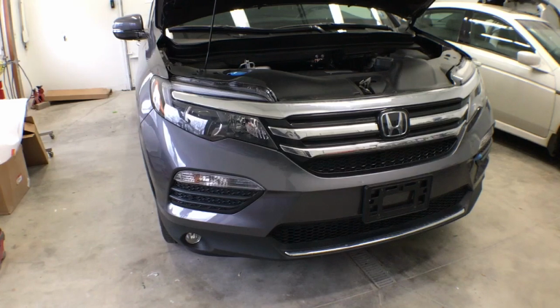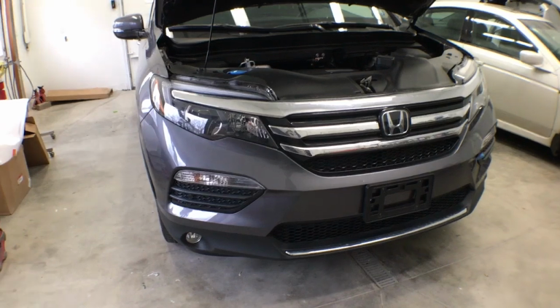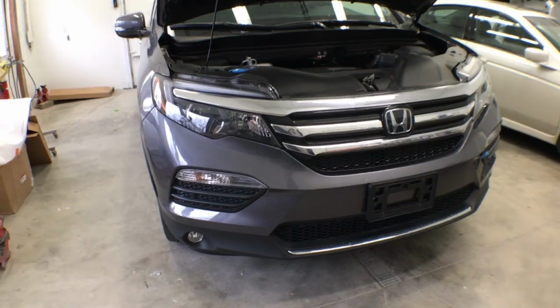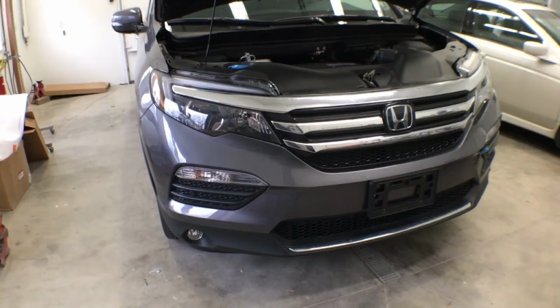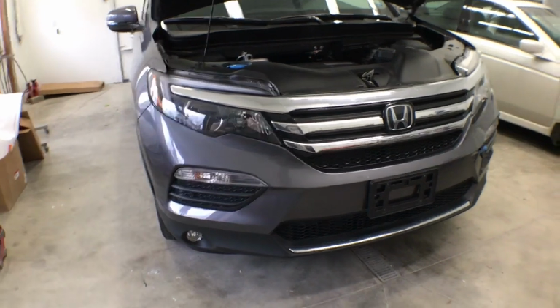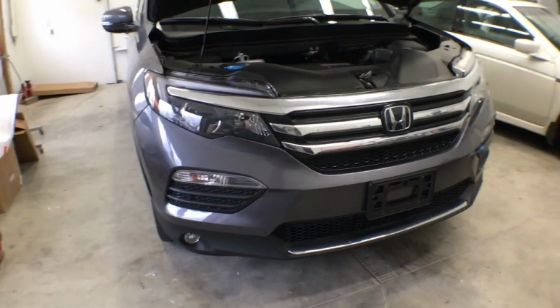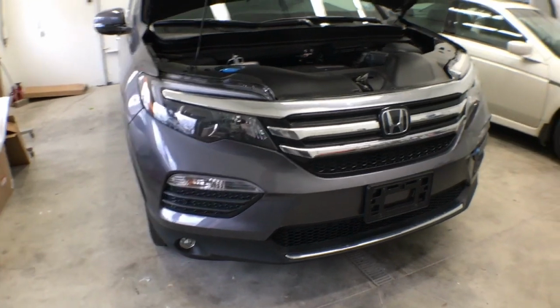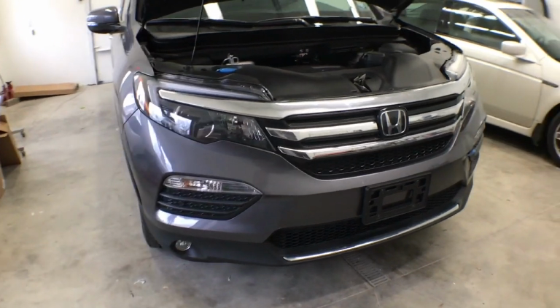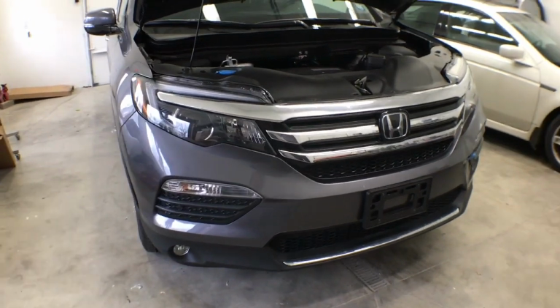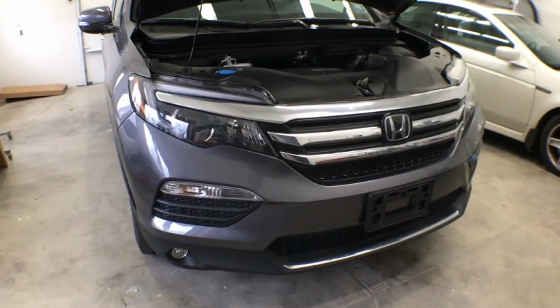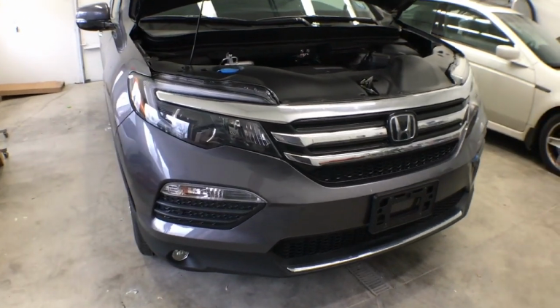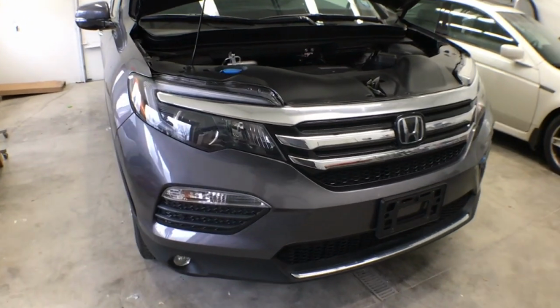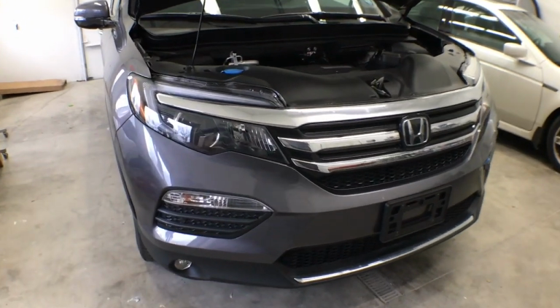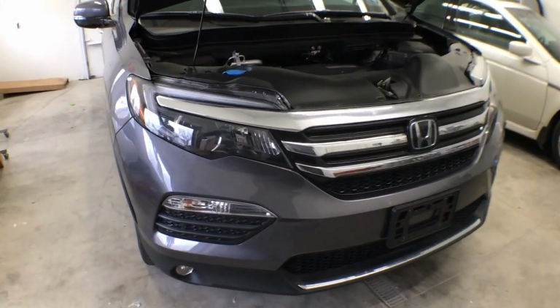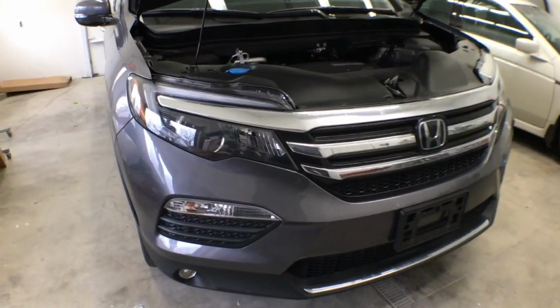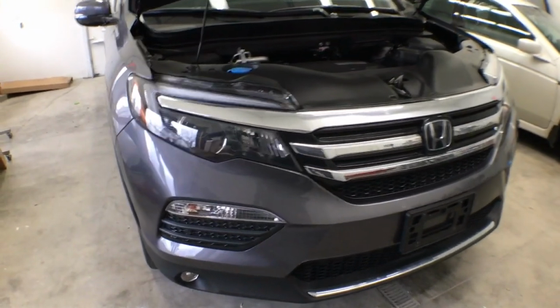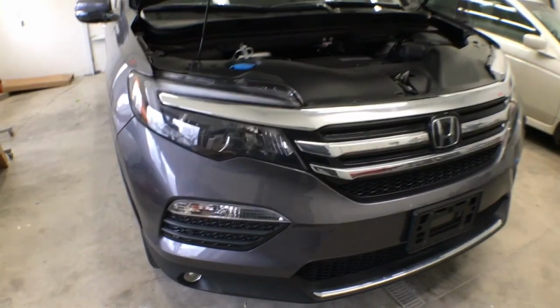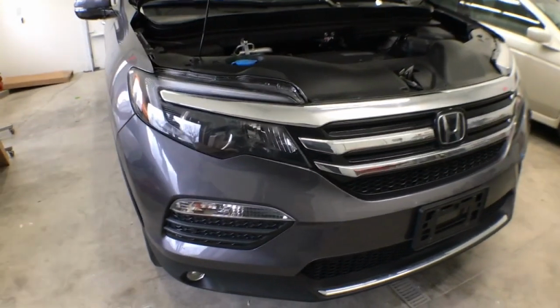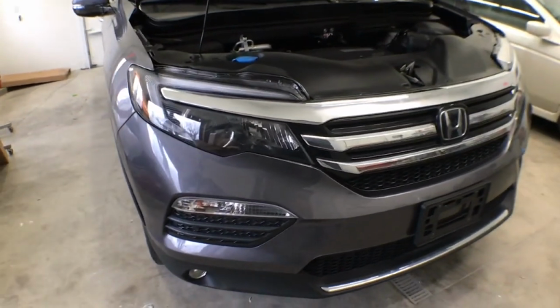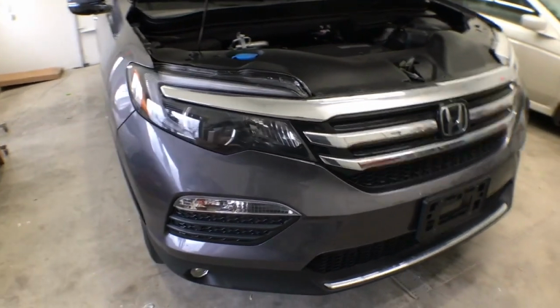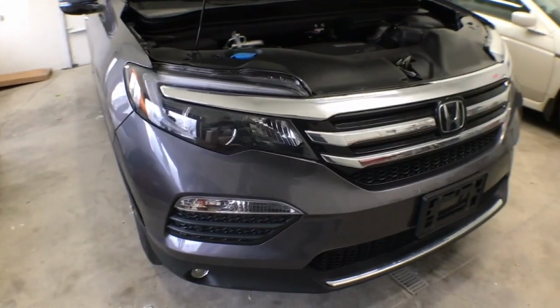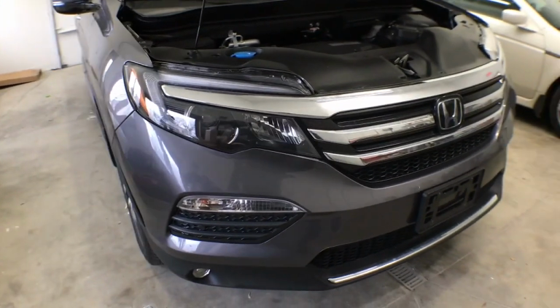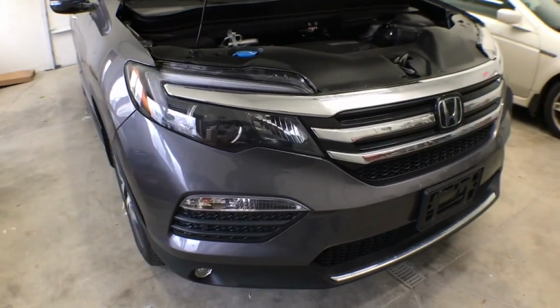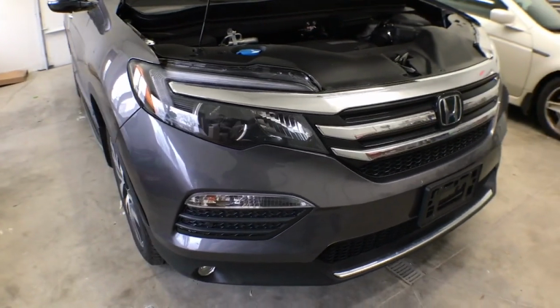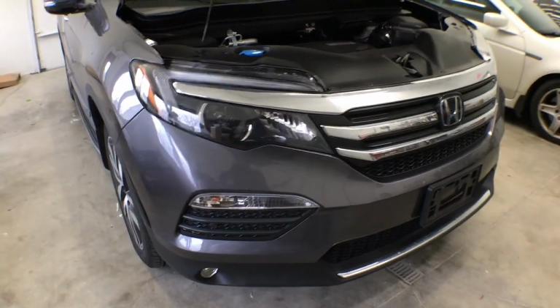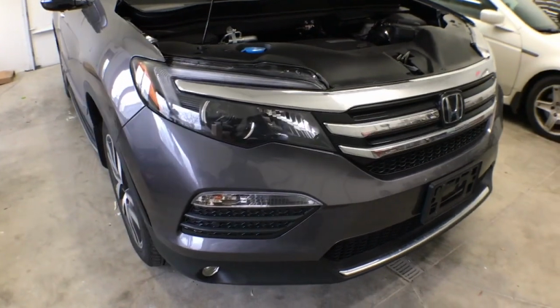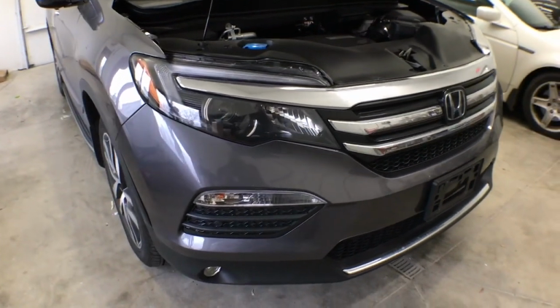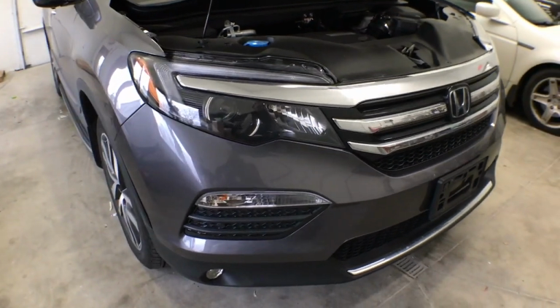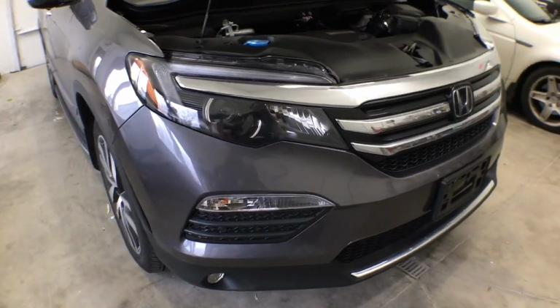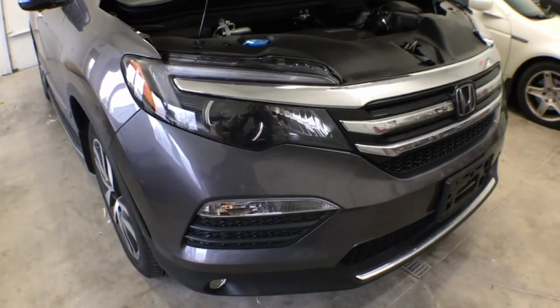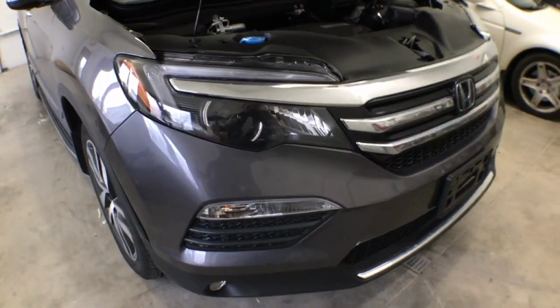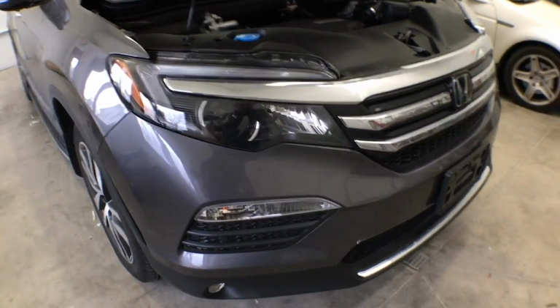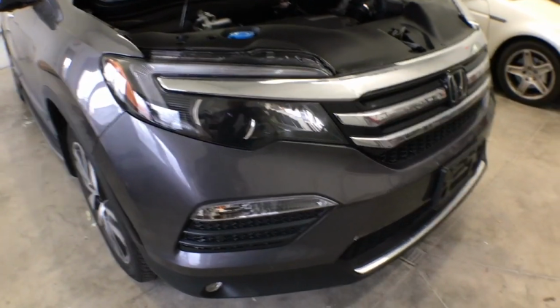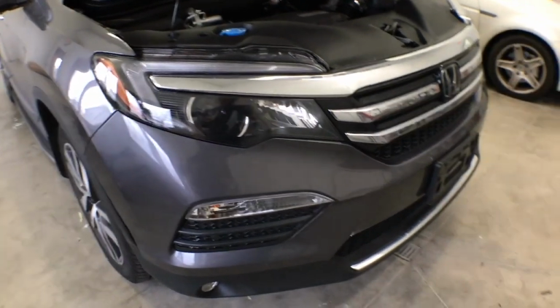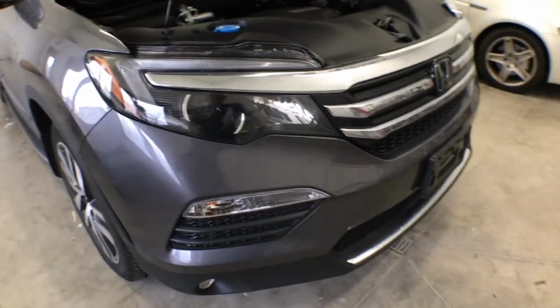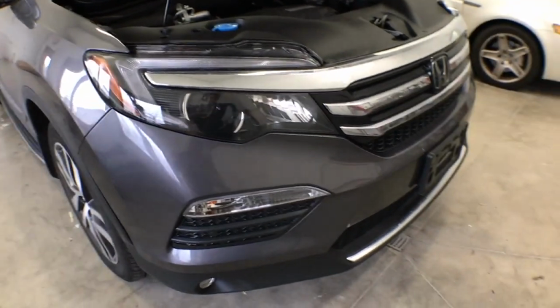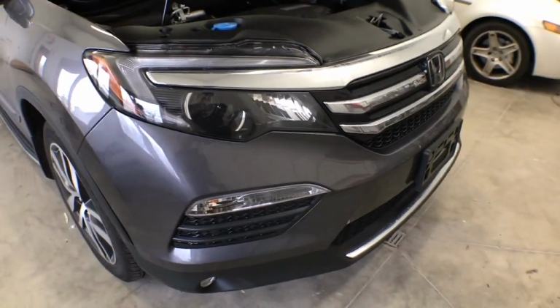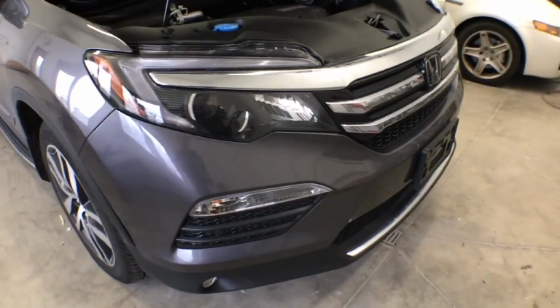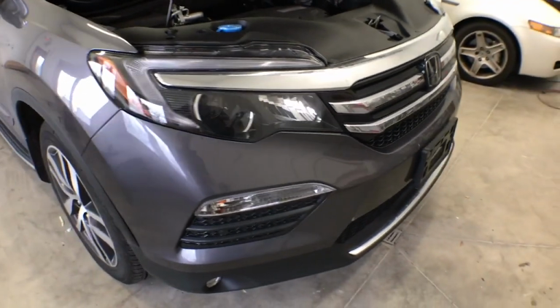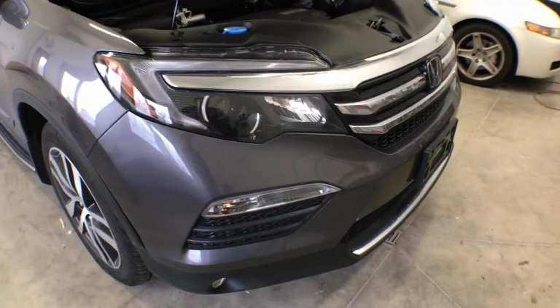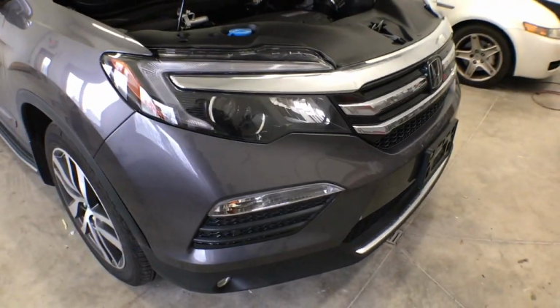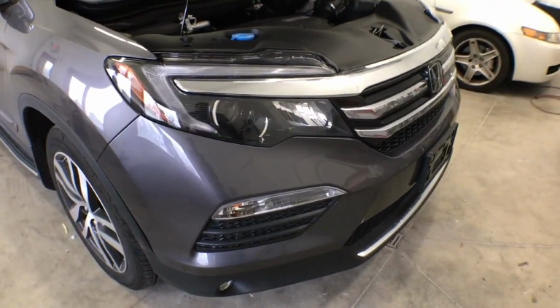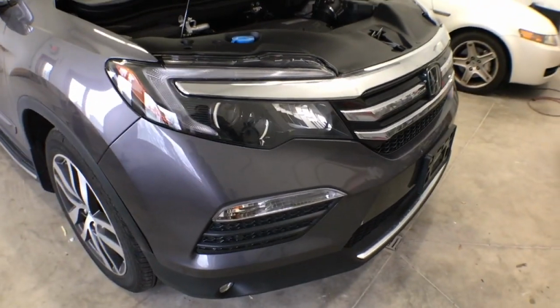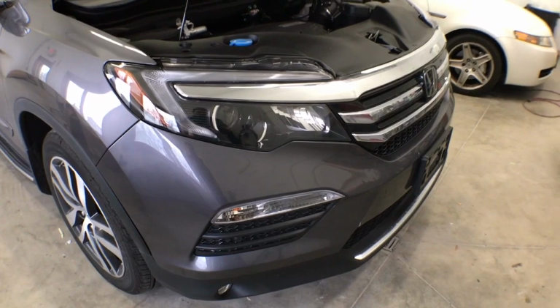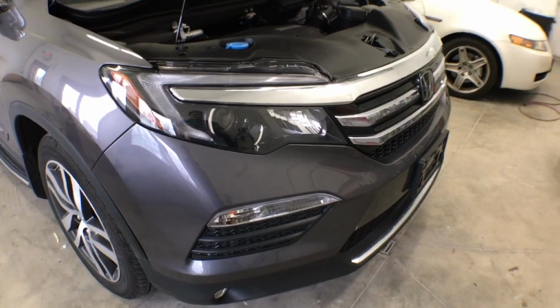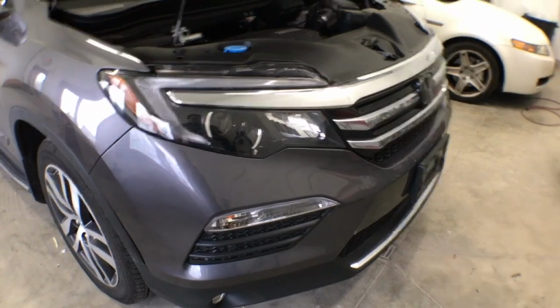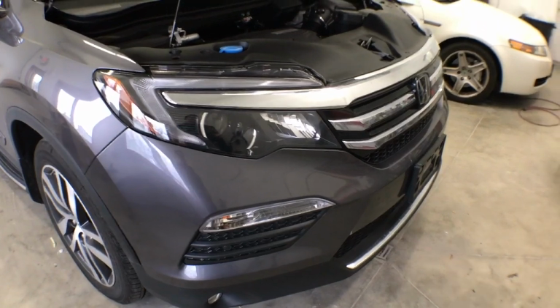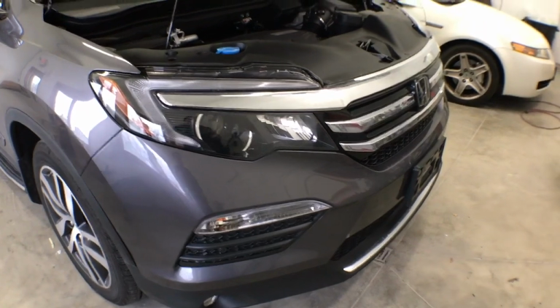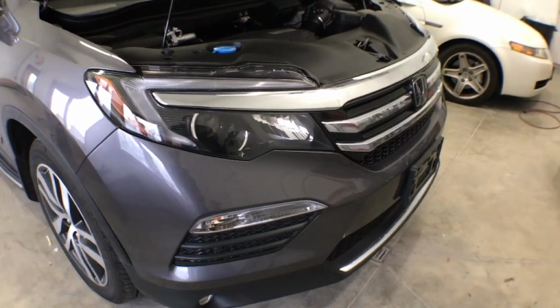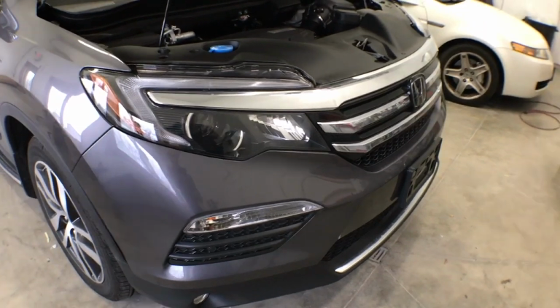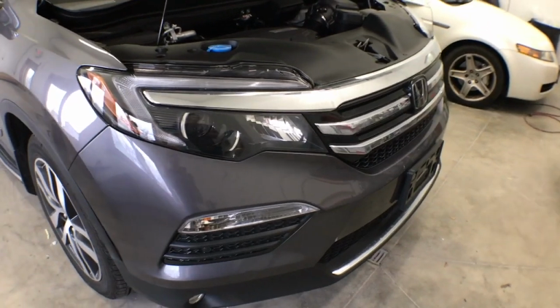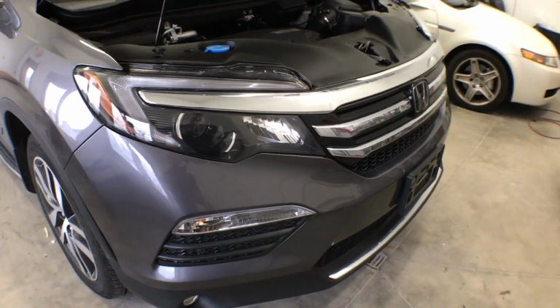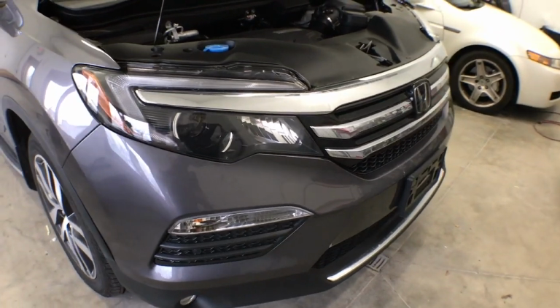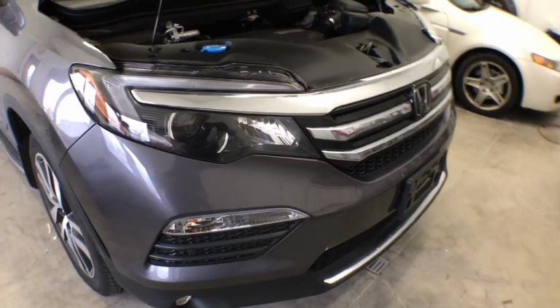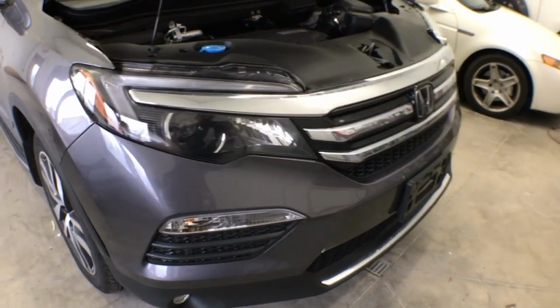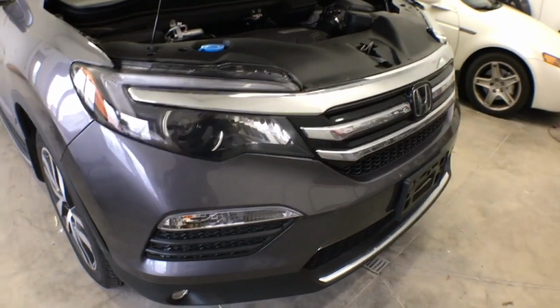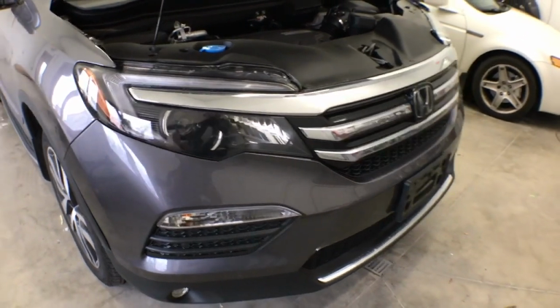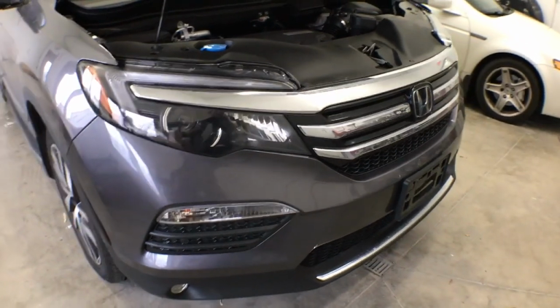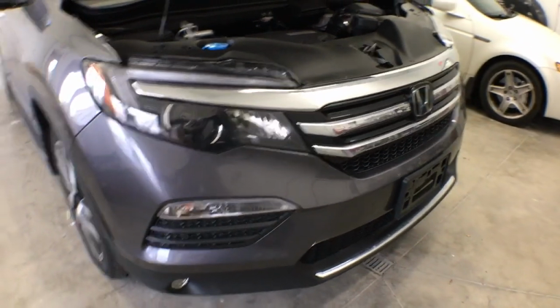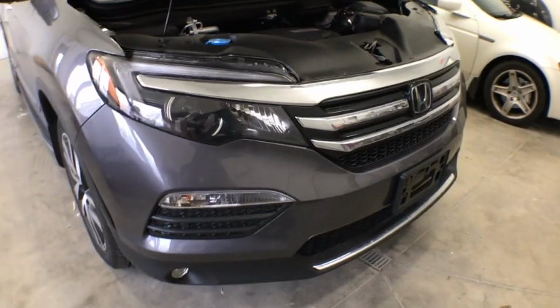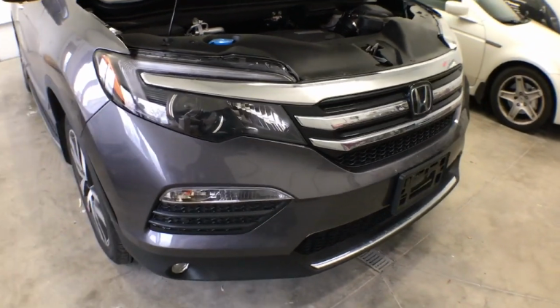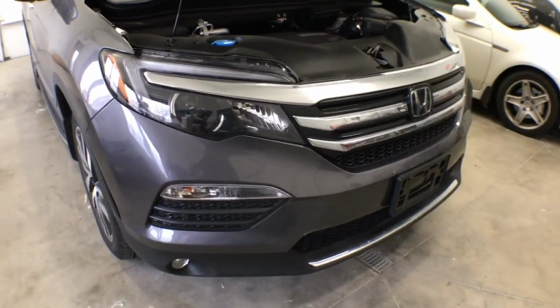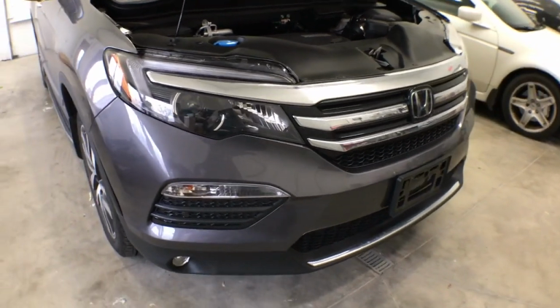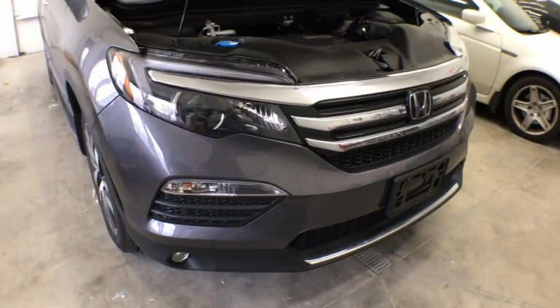Hey, what's up guys? In this video, I'm going to show you how to remove the front bumper on a 2017 Honda Pilot.